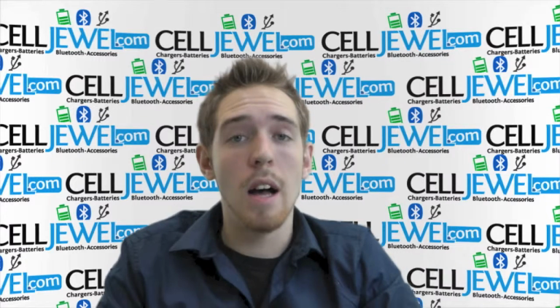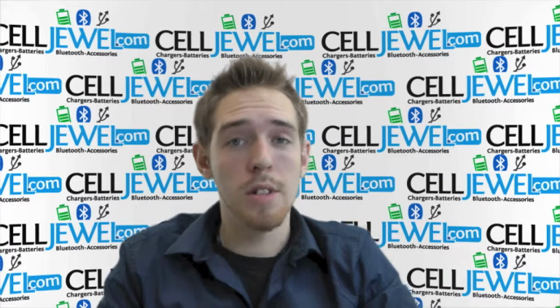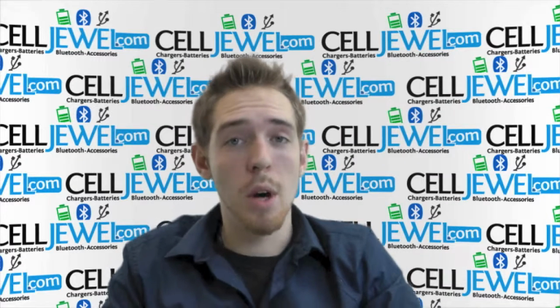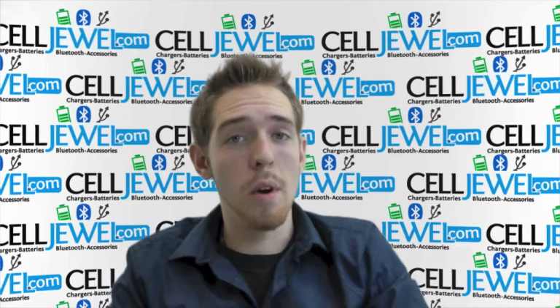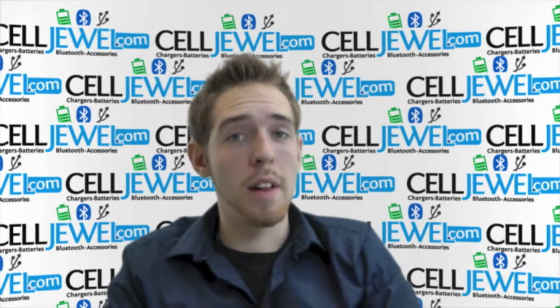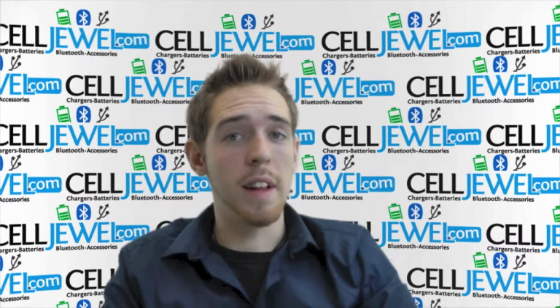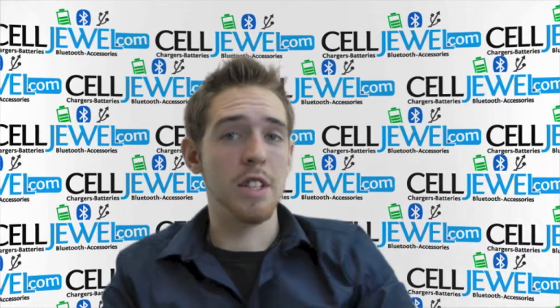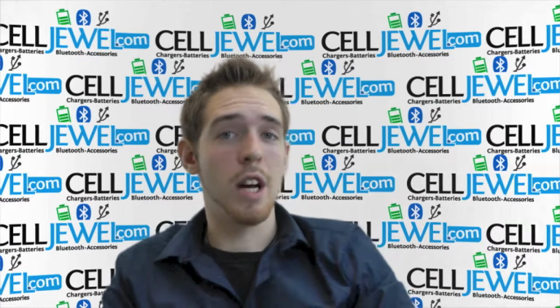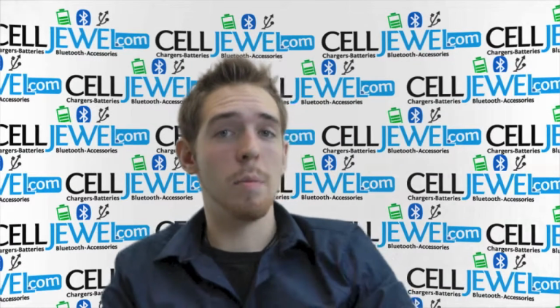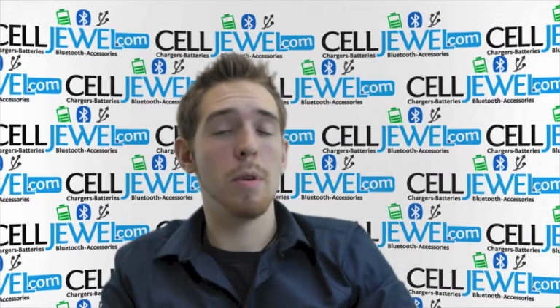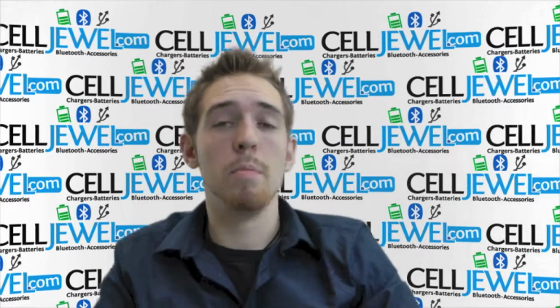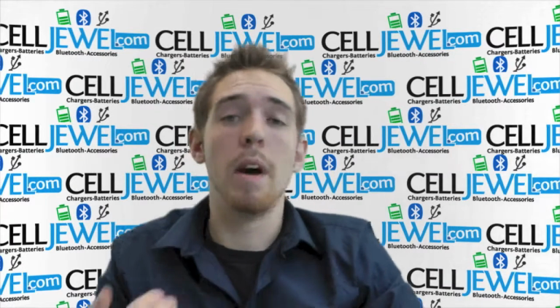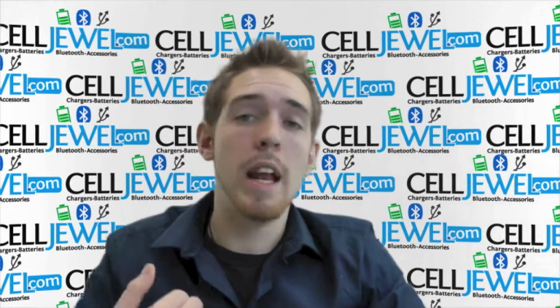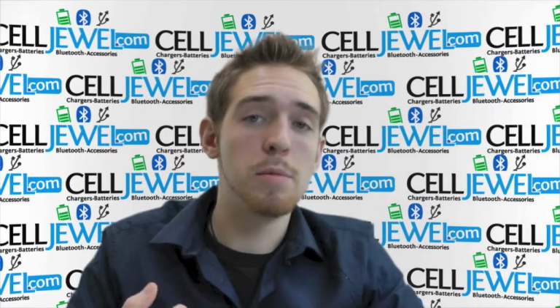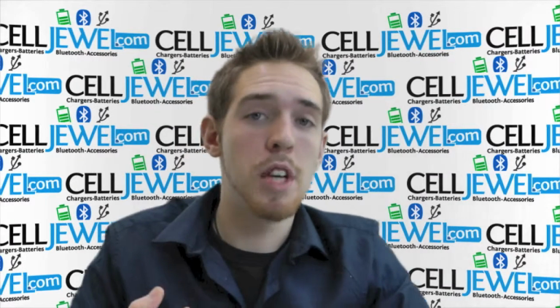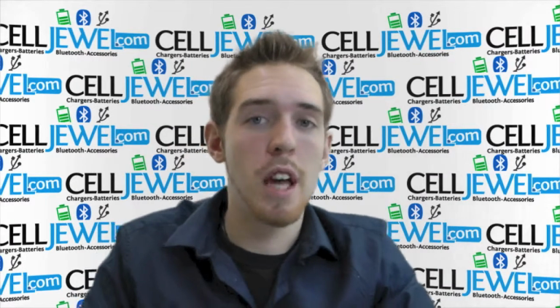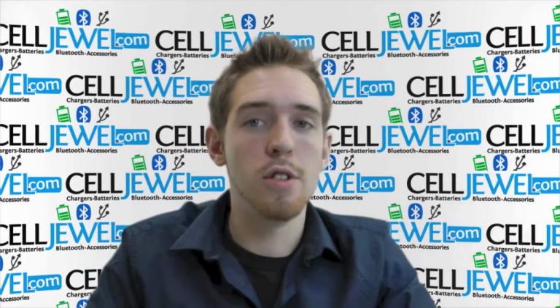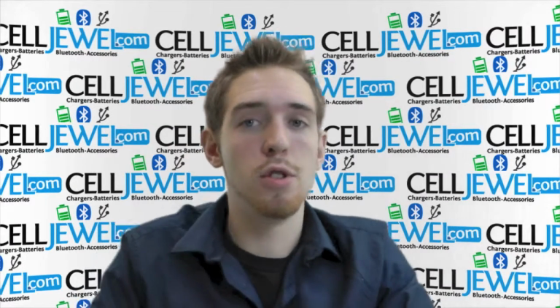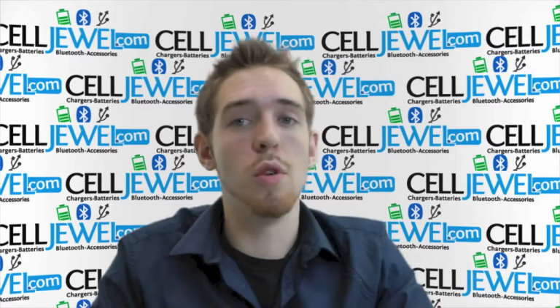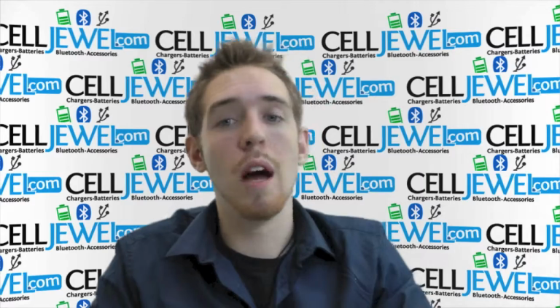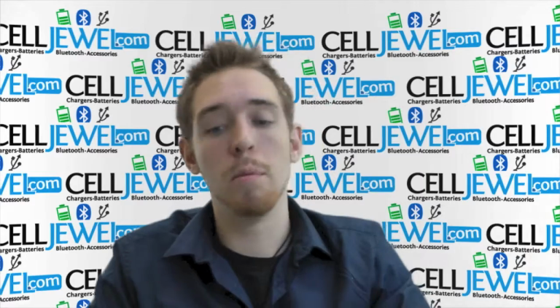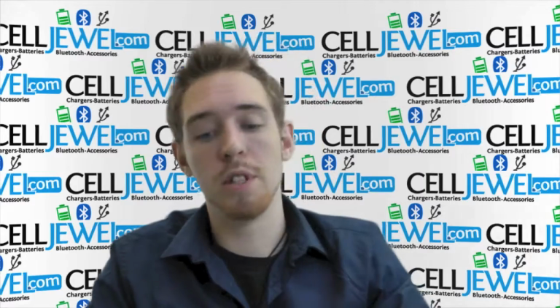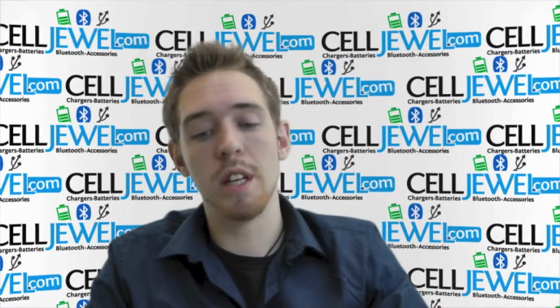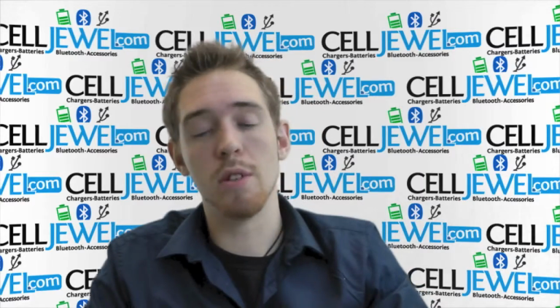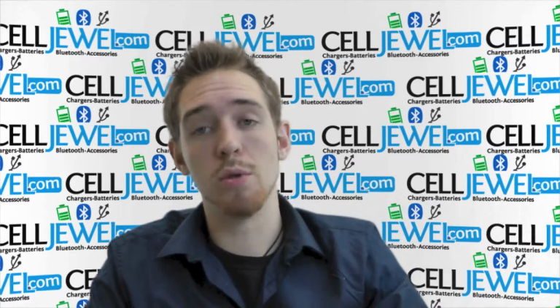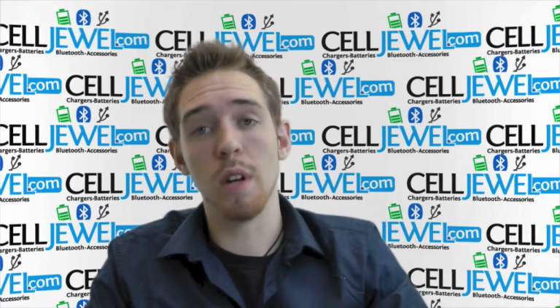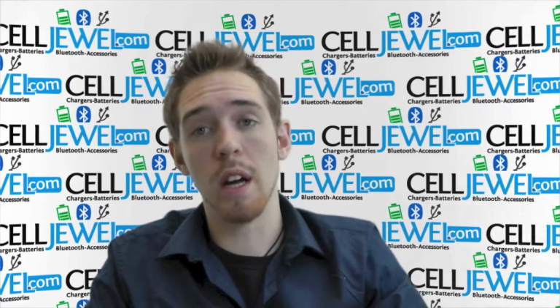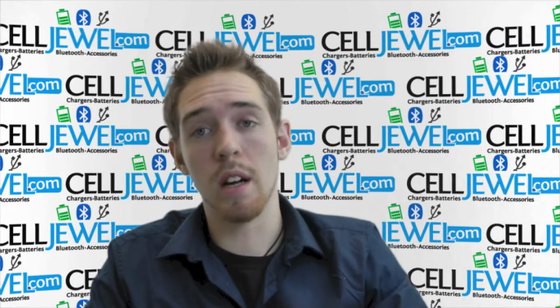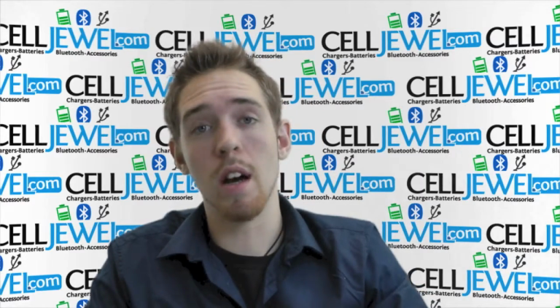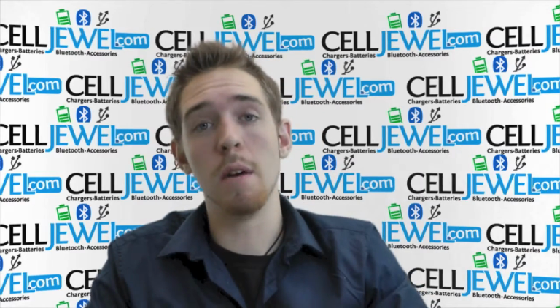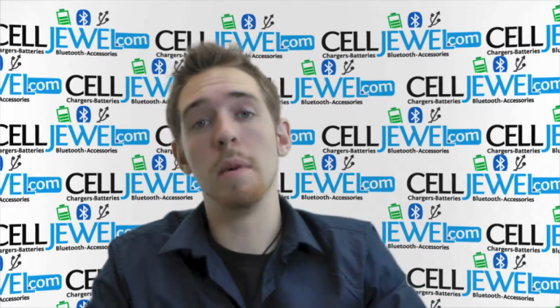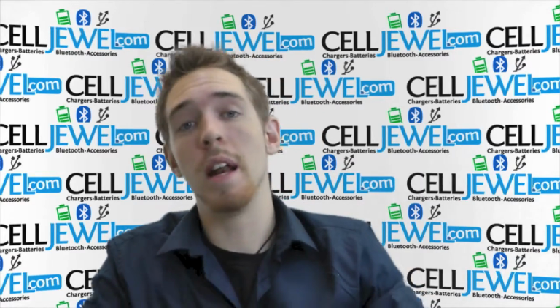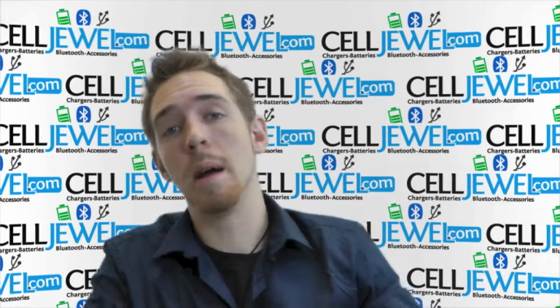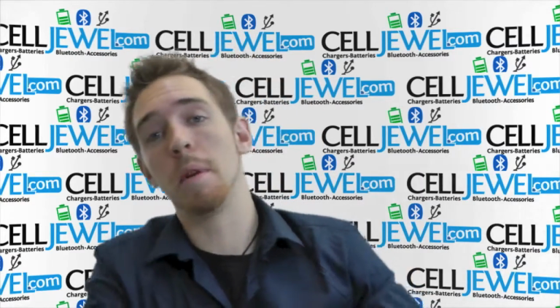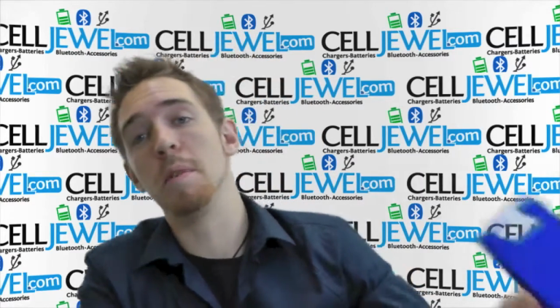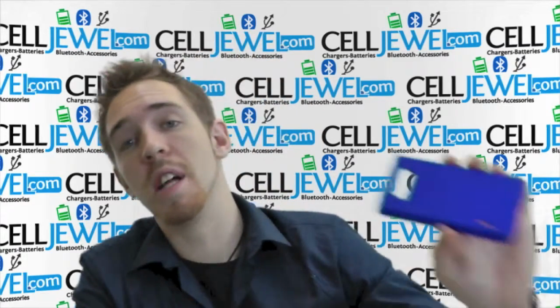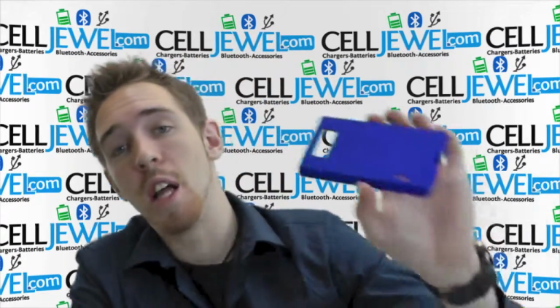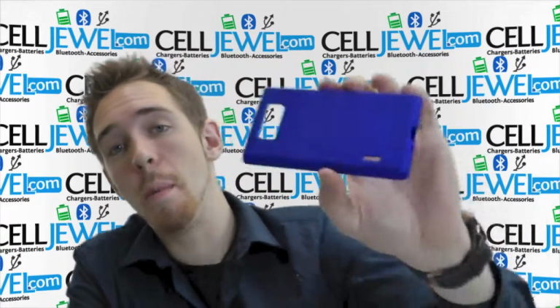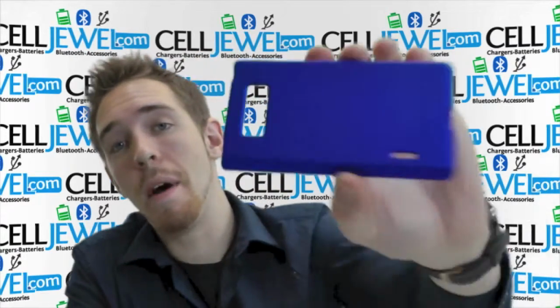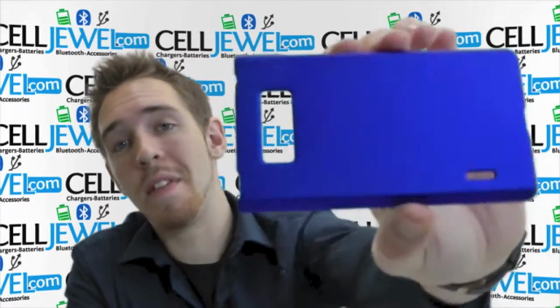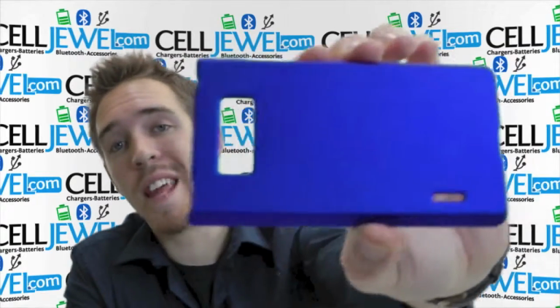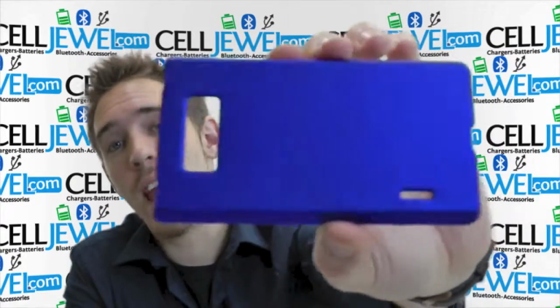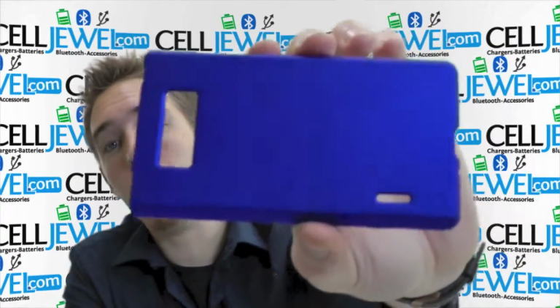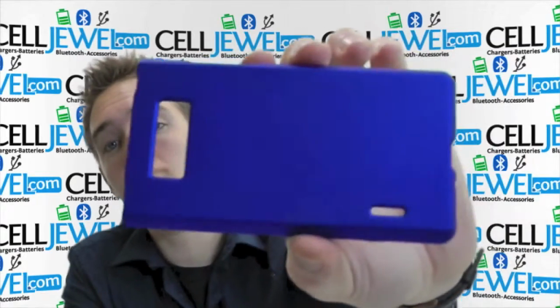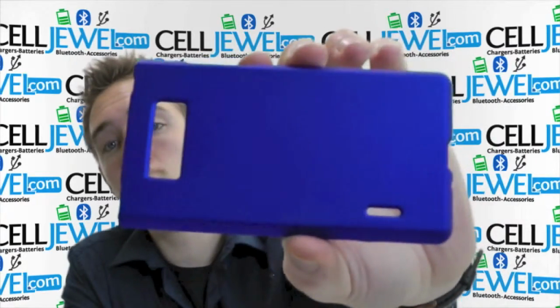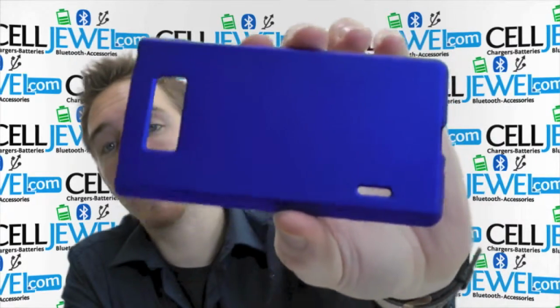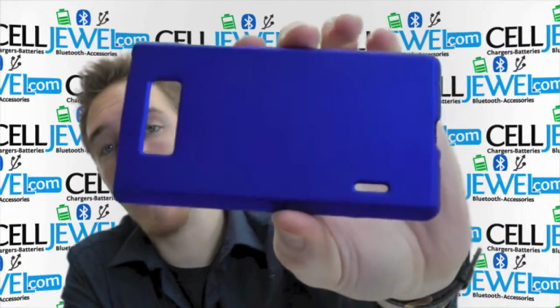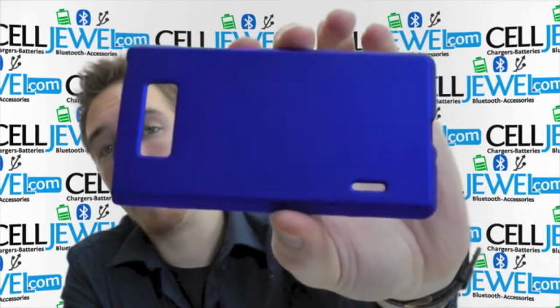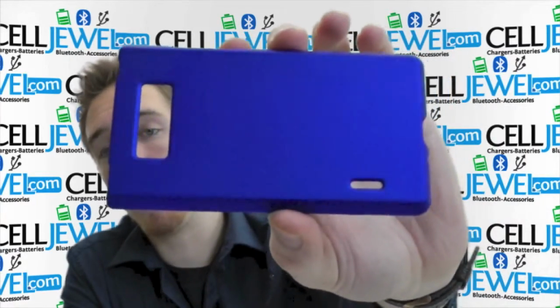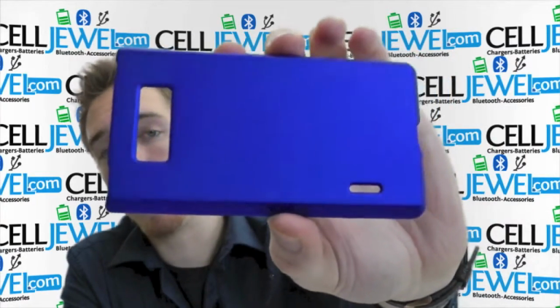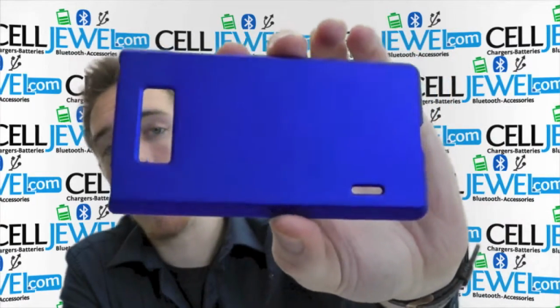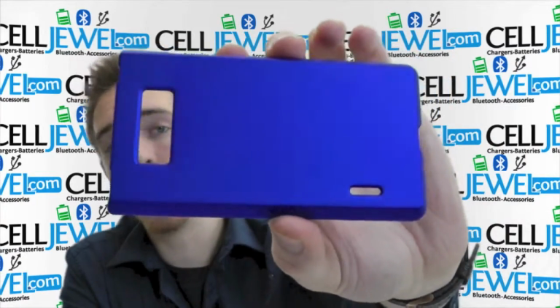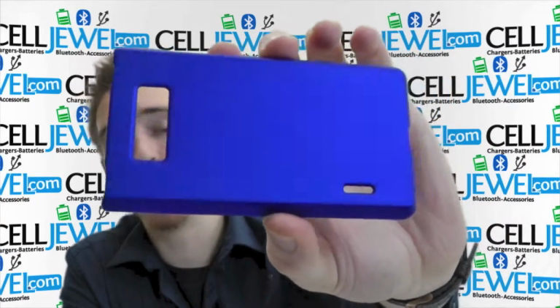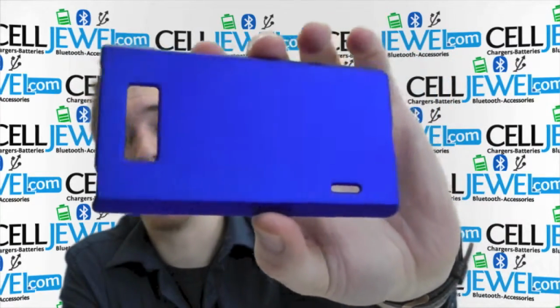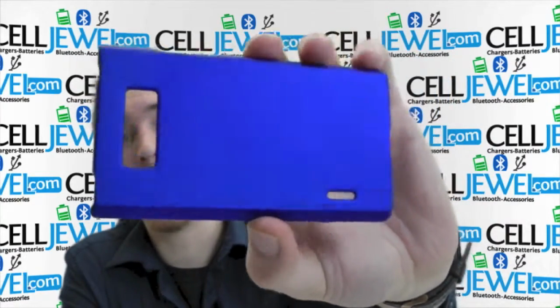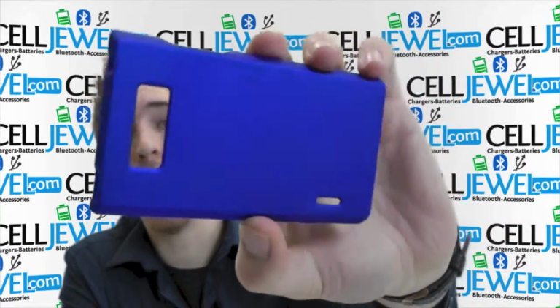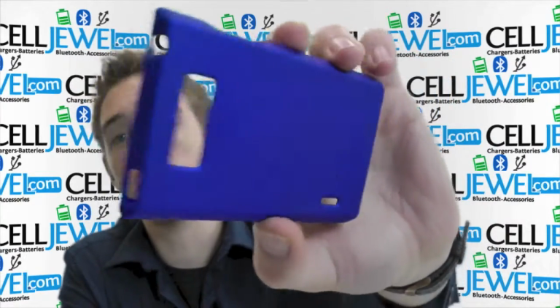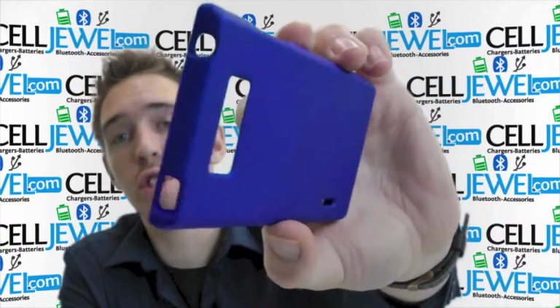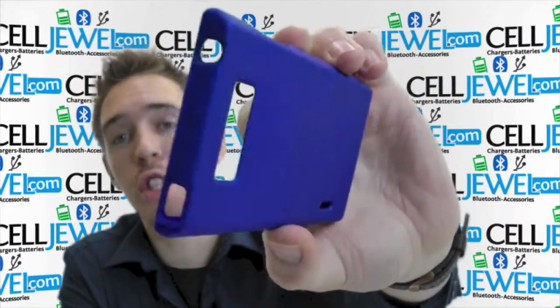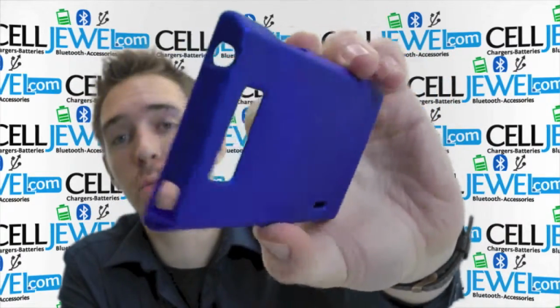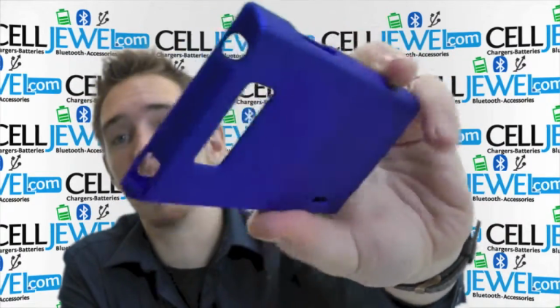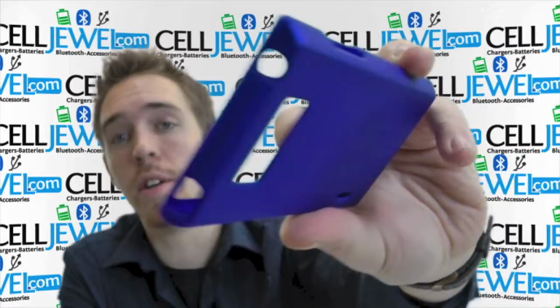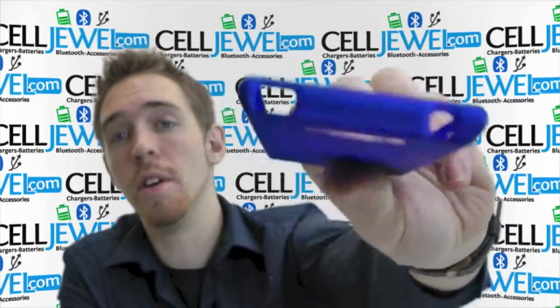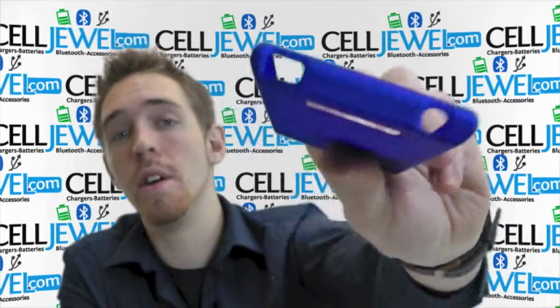How's it going, online shopper? My name is Andrew. I'm with SellJewel.com and I'm going to be telling you about the blue snap-on case for the LG Splendor.